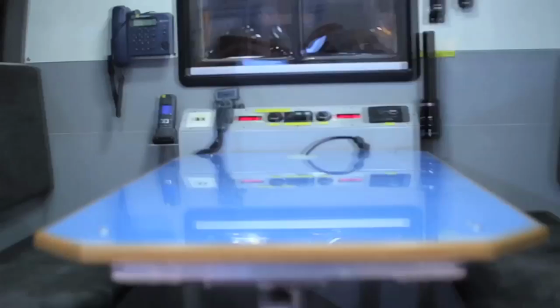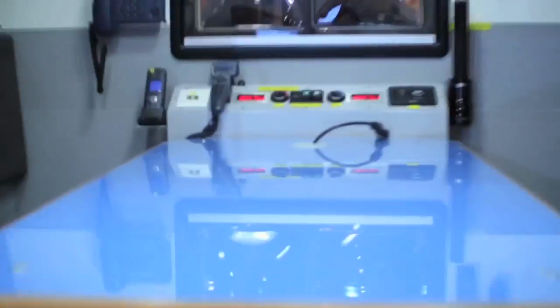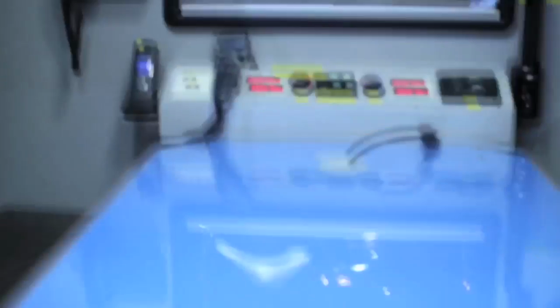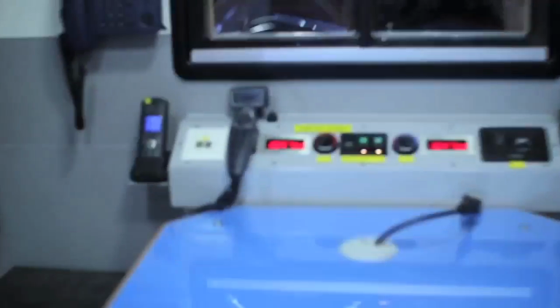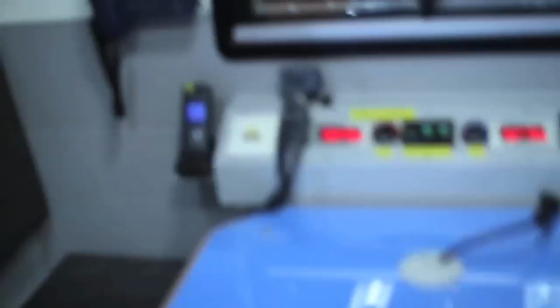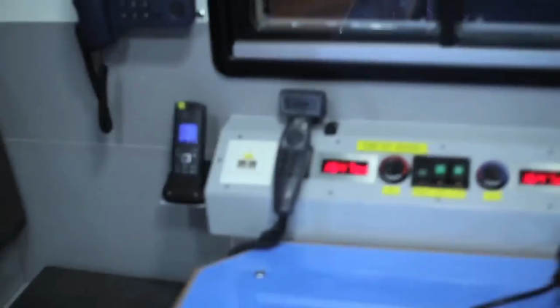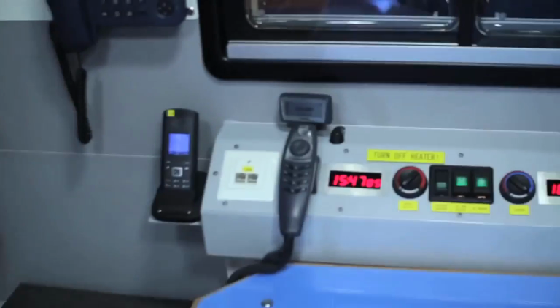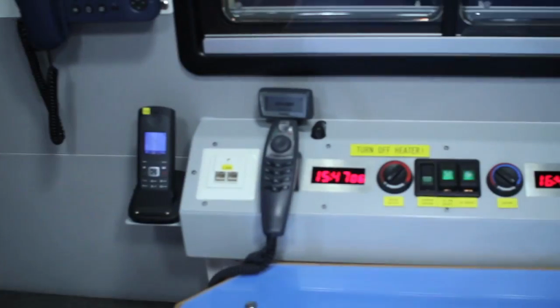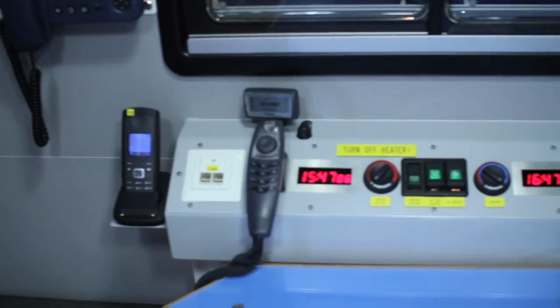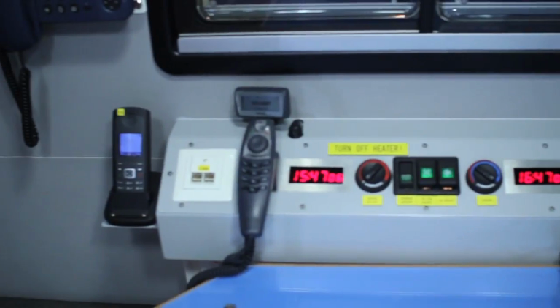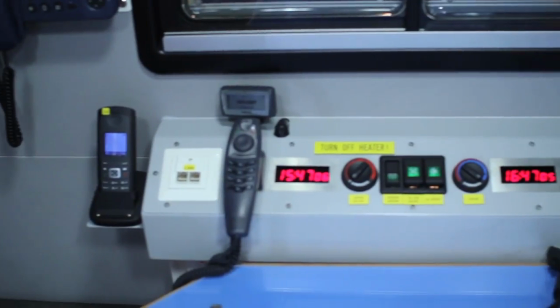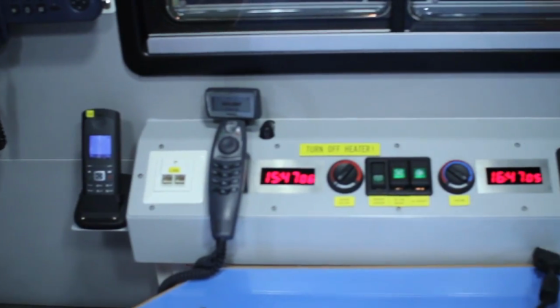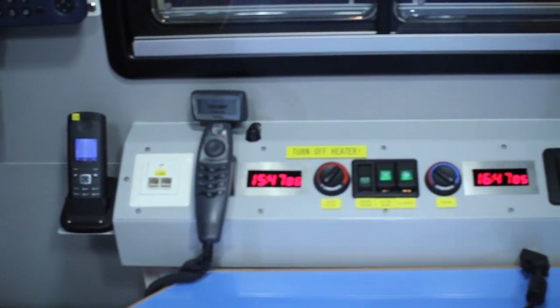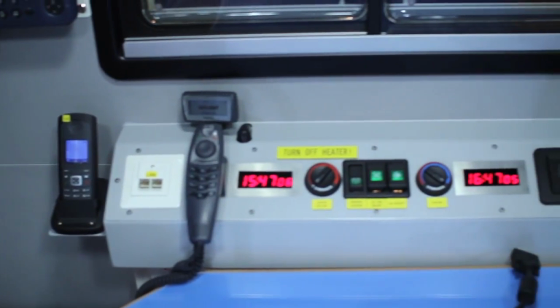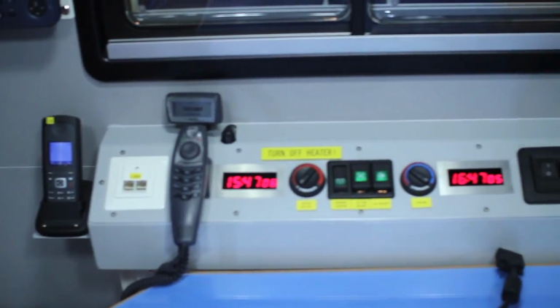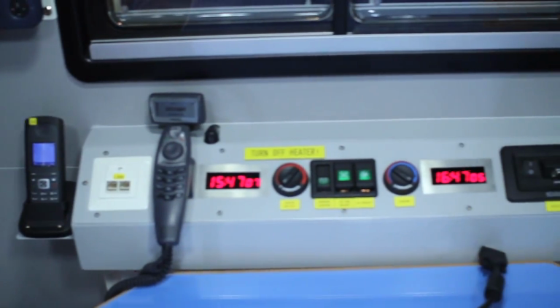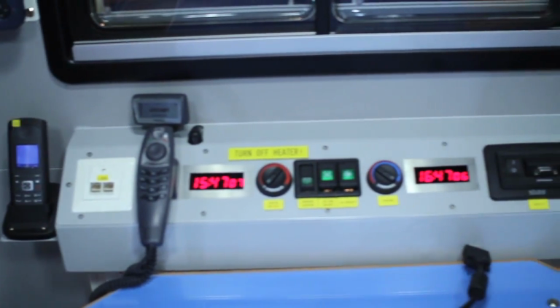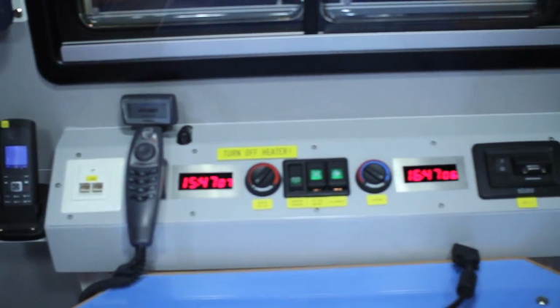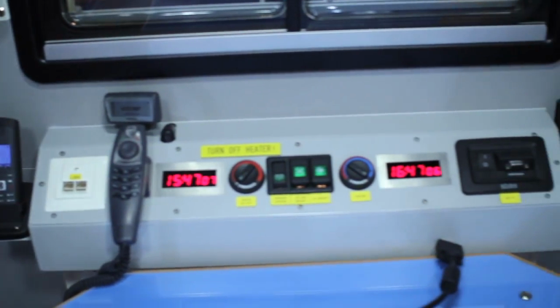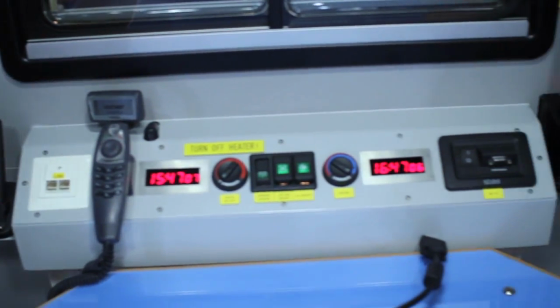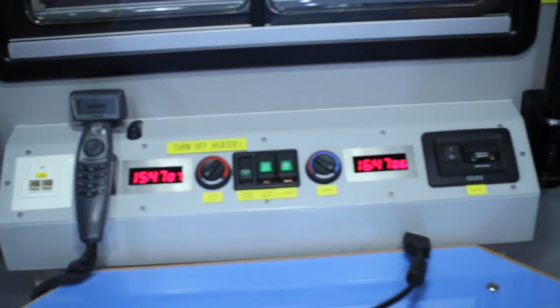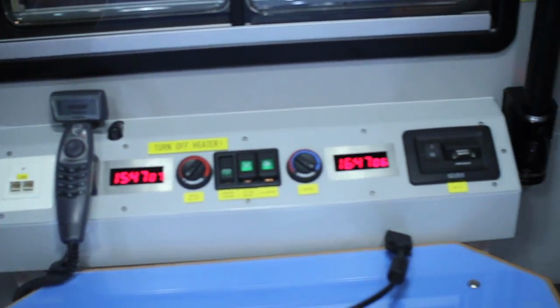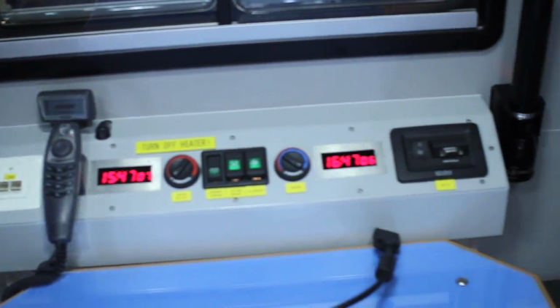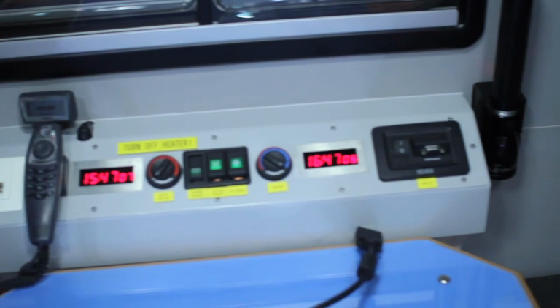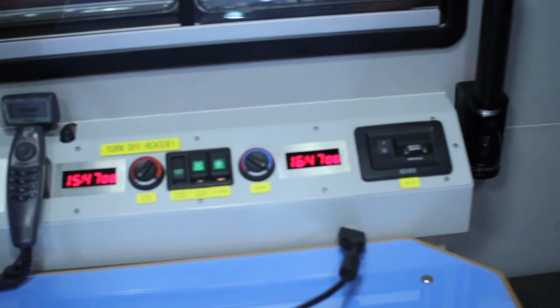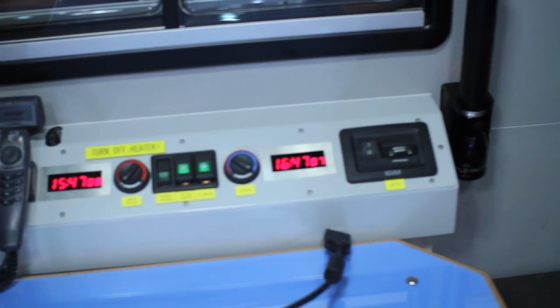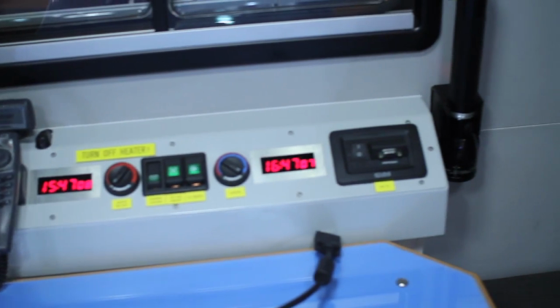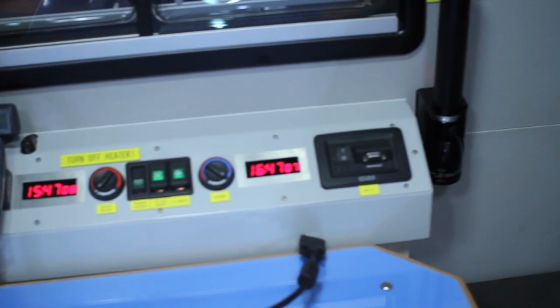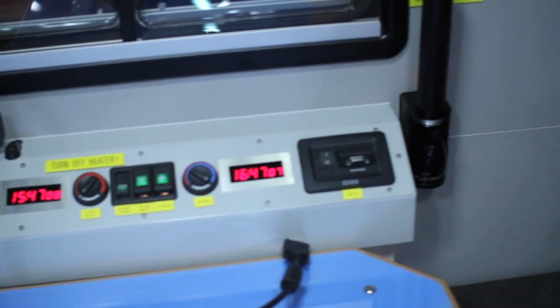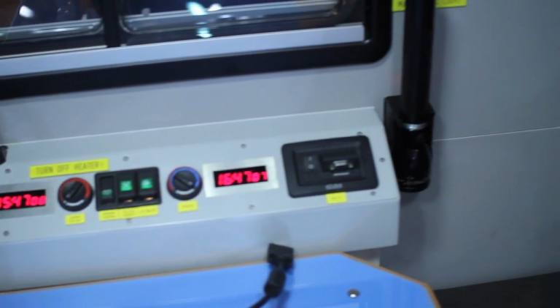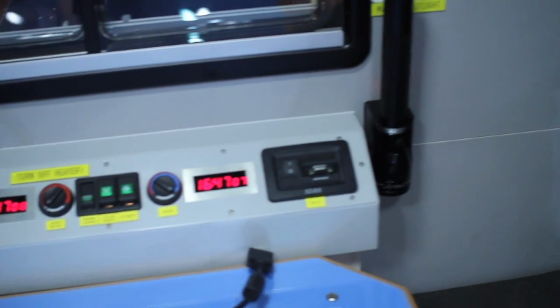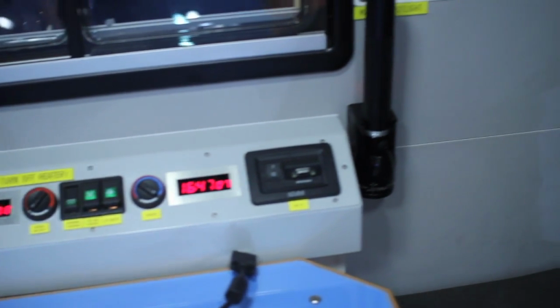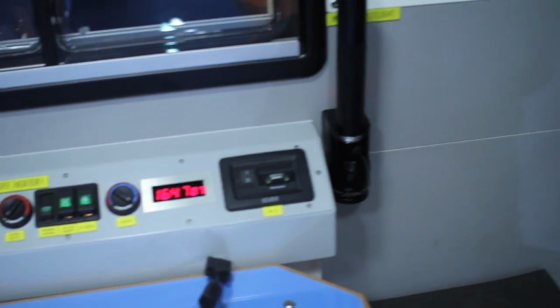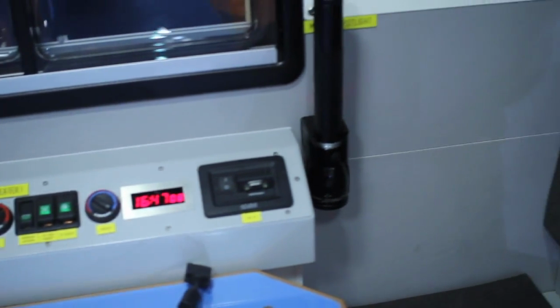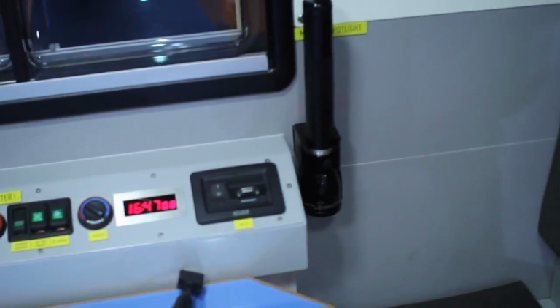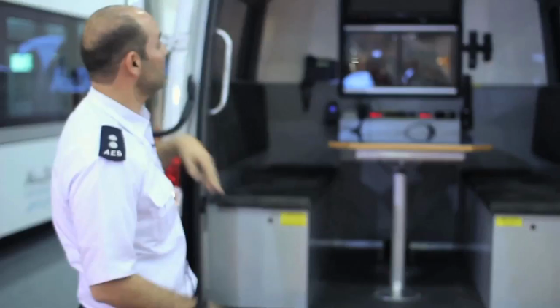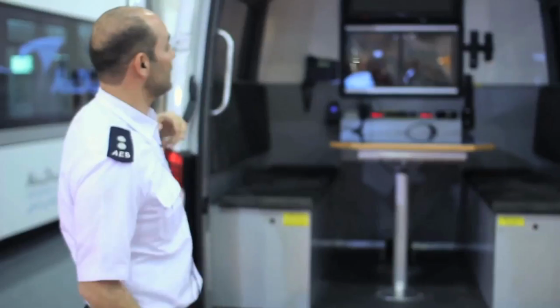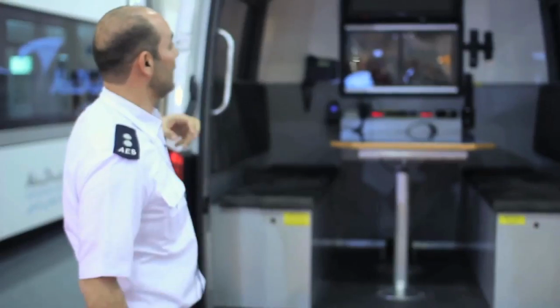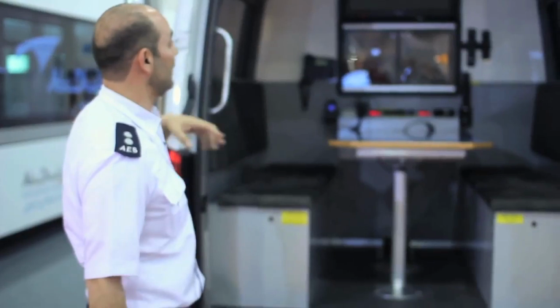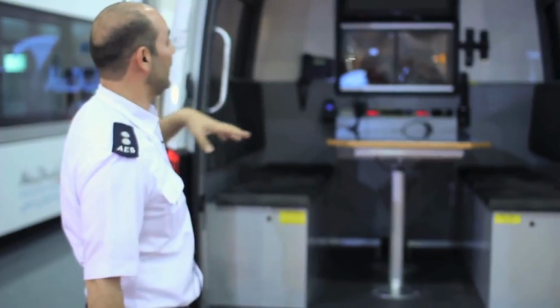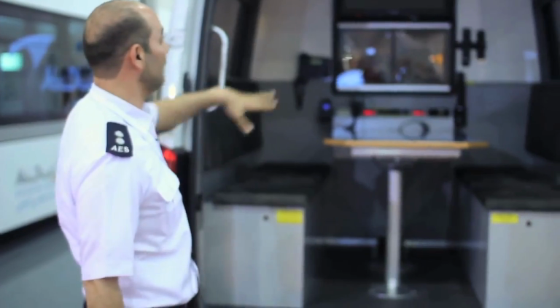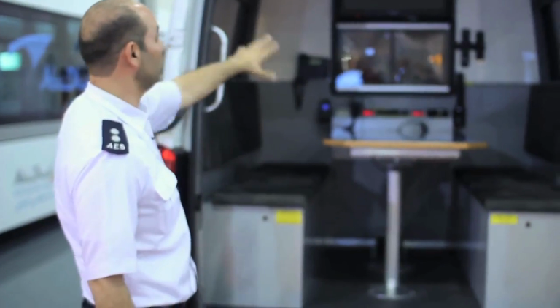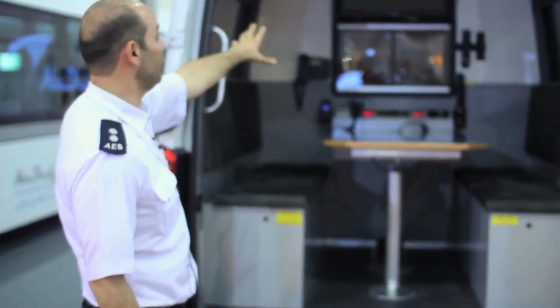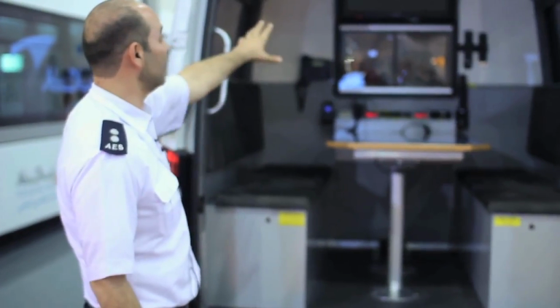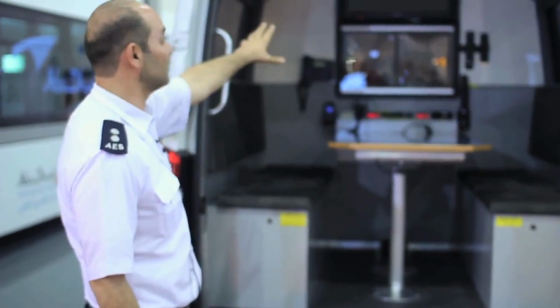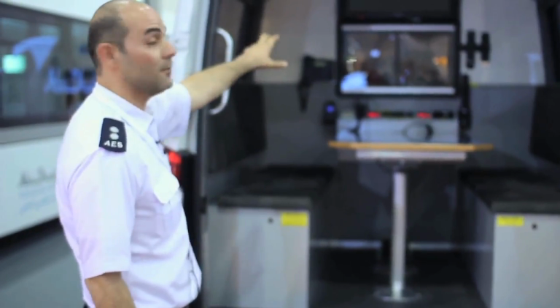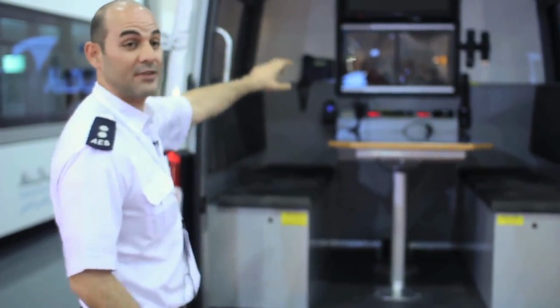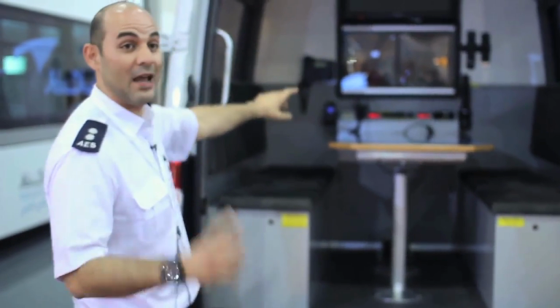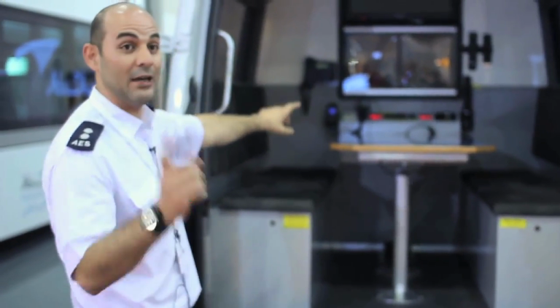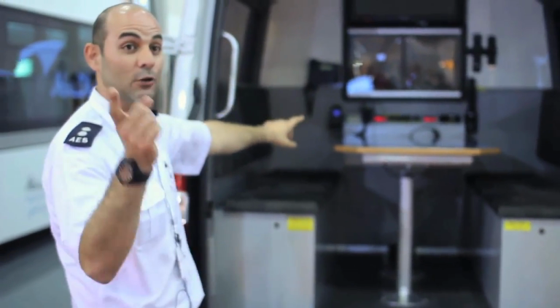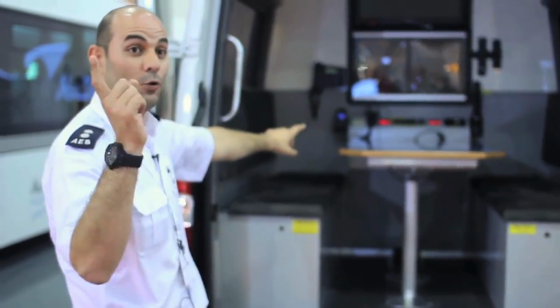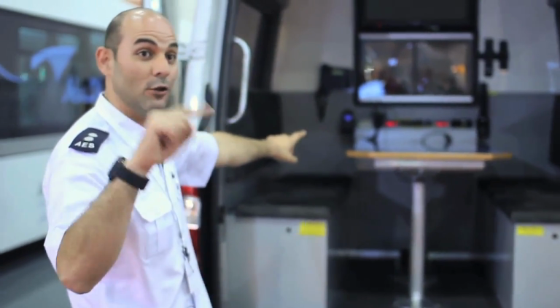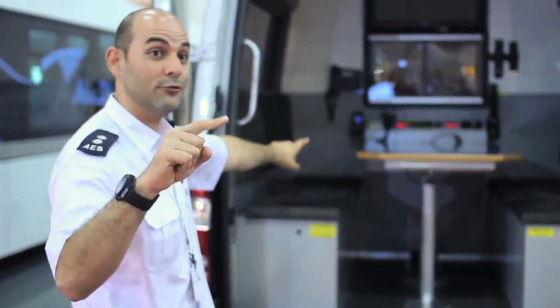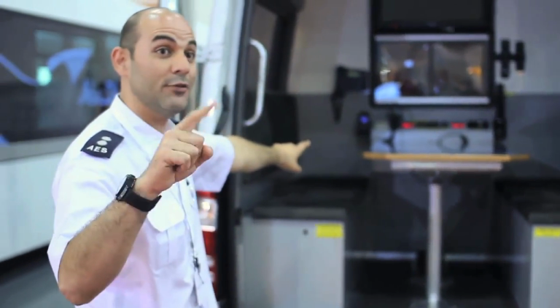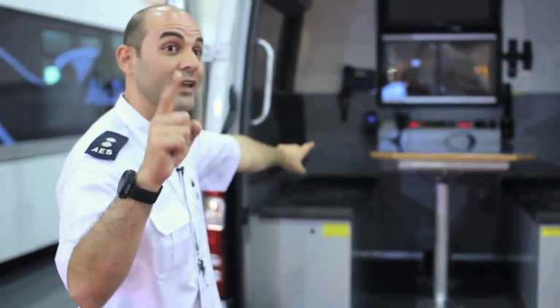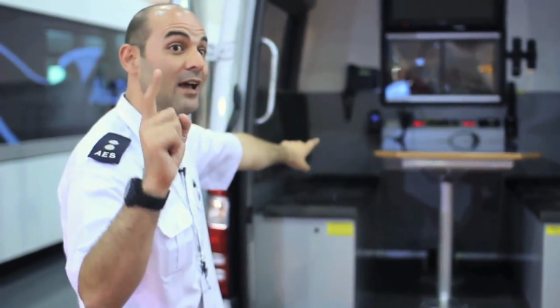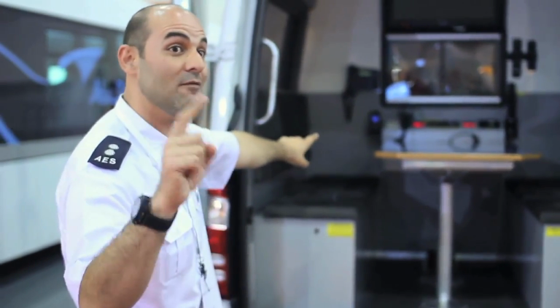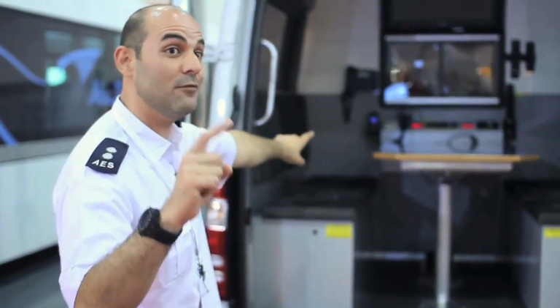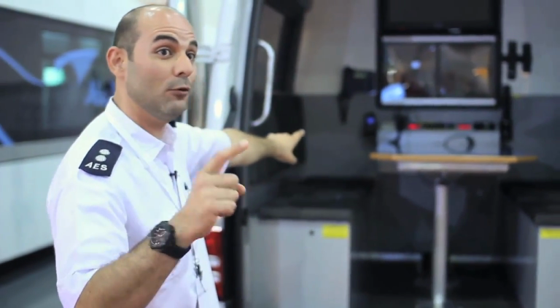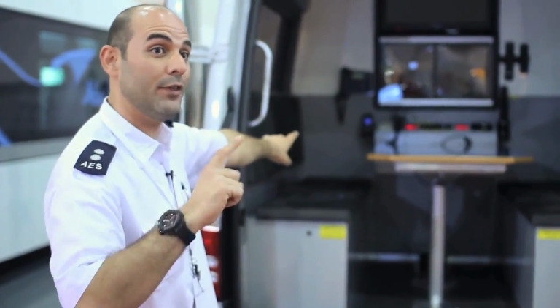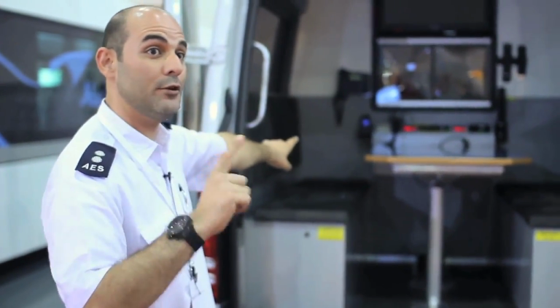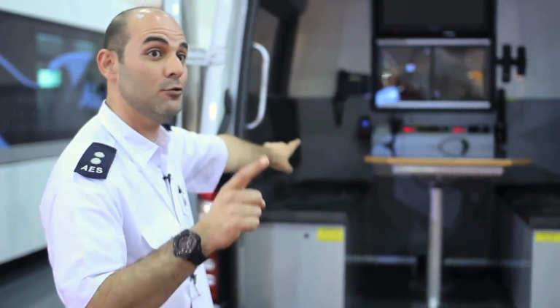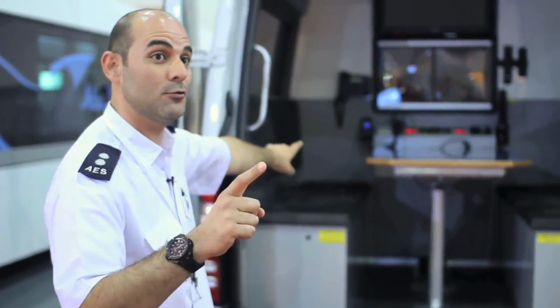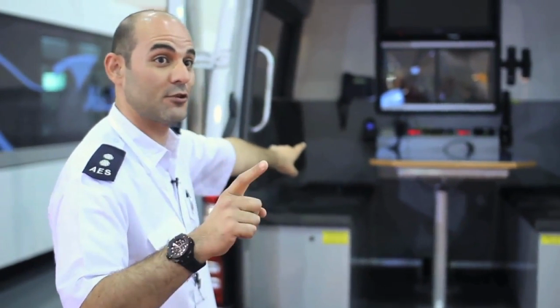Also, we have Wi-Fi on this vehicle. They can connect their laptops and they can do their jobs, and also they can follow the news.